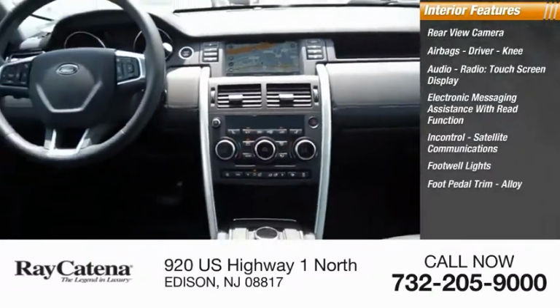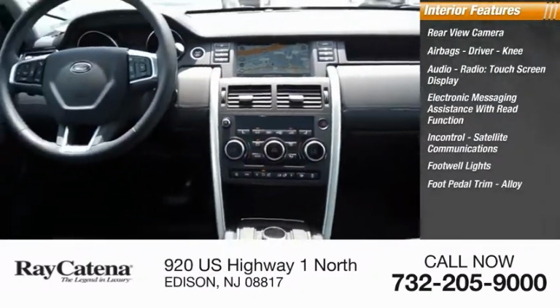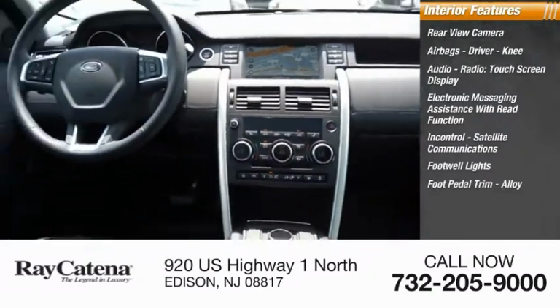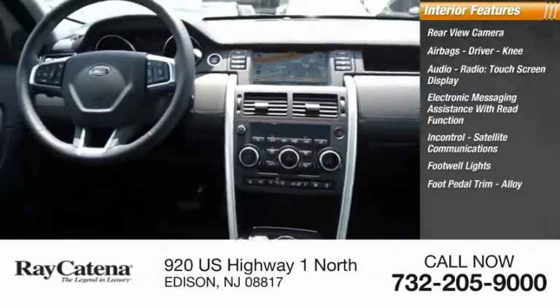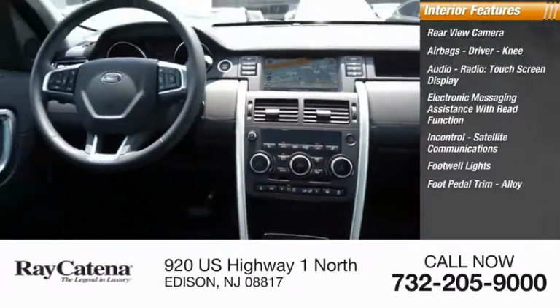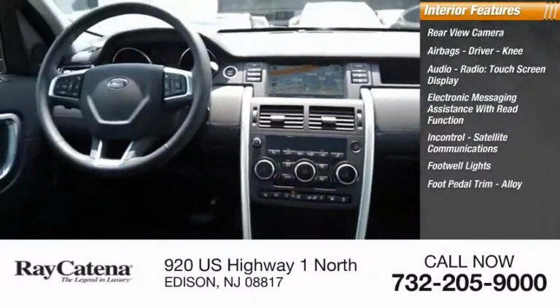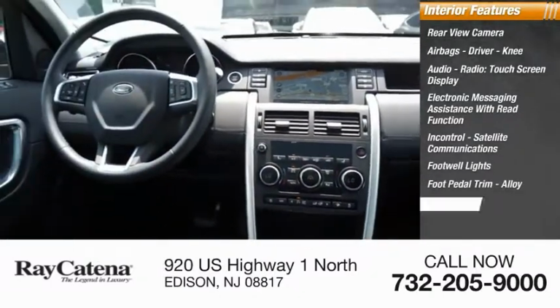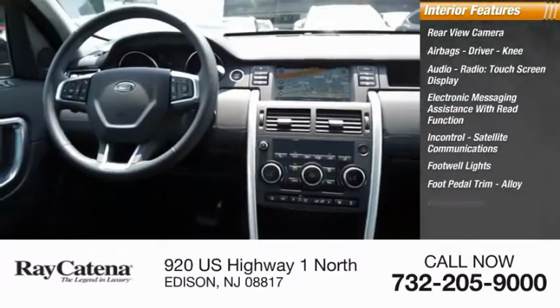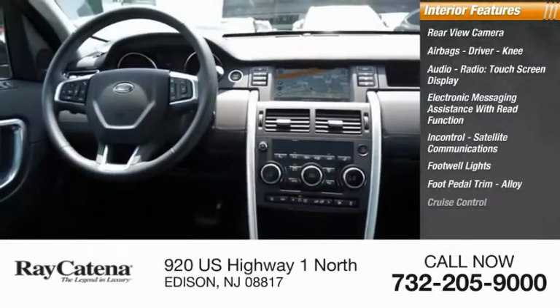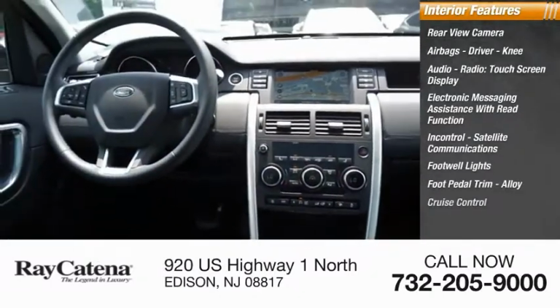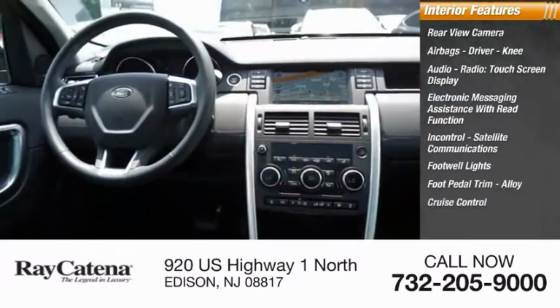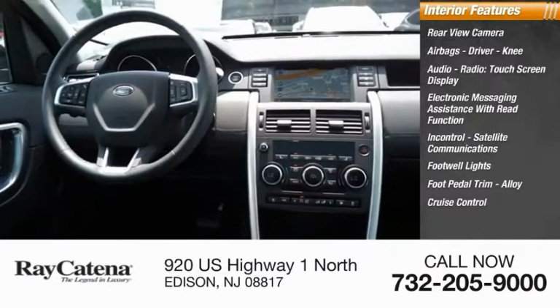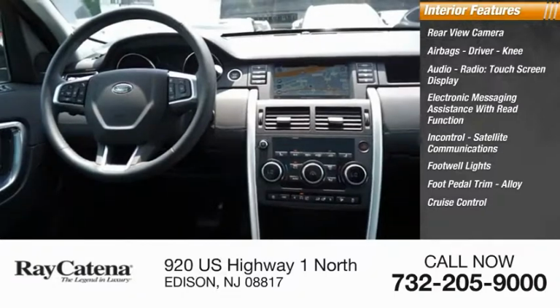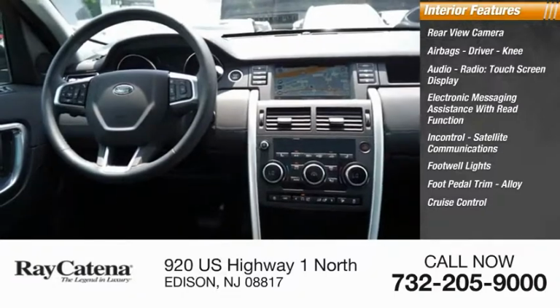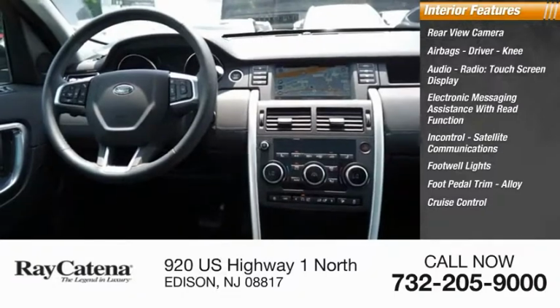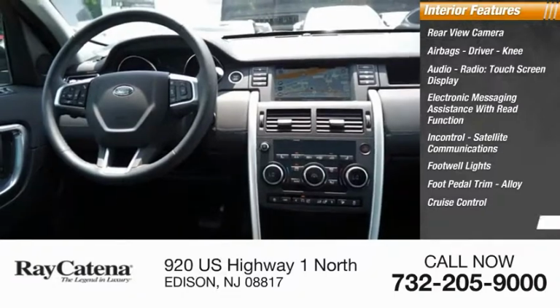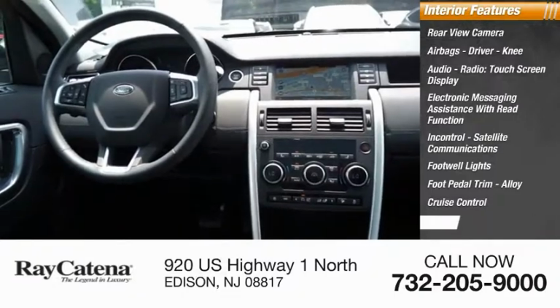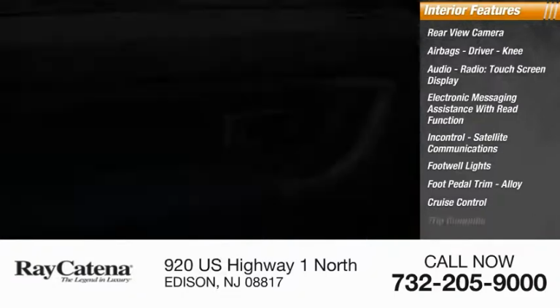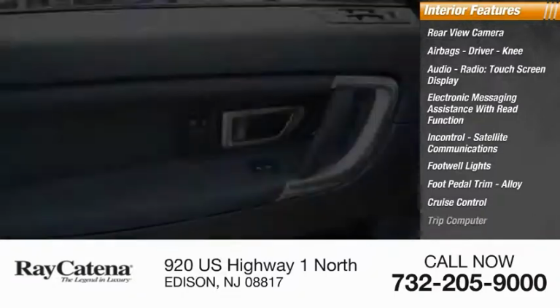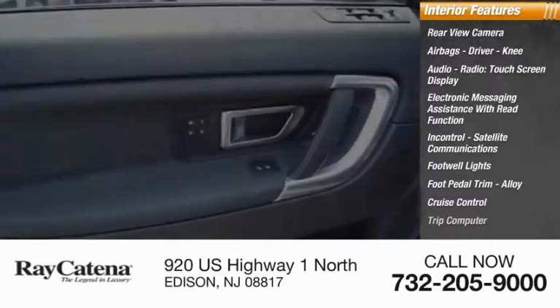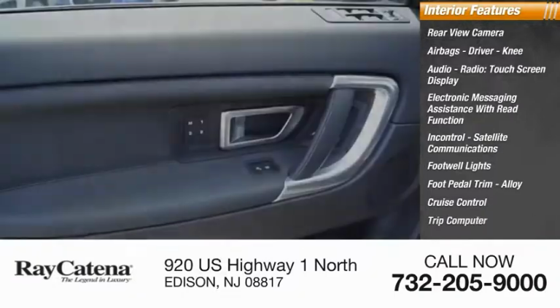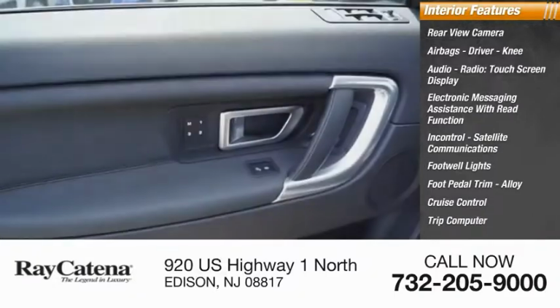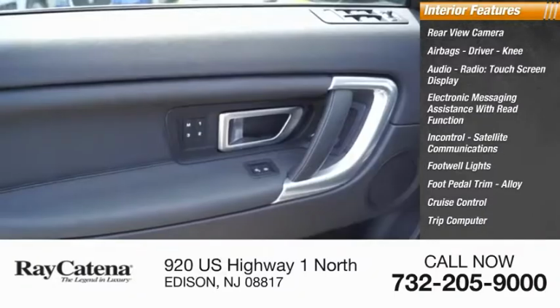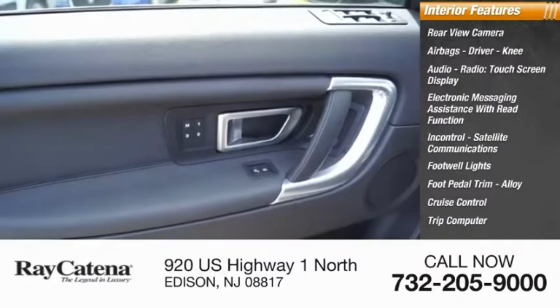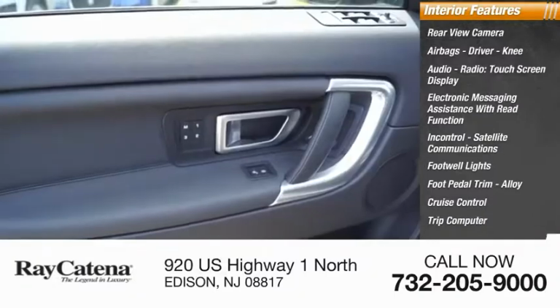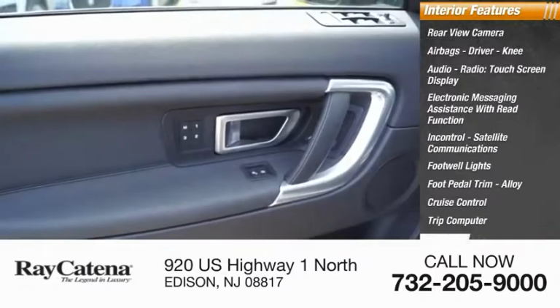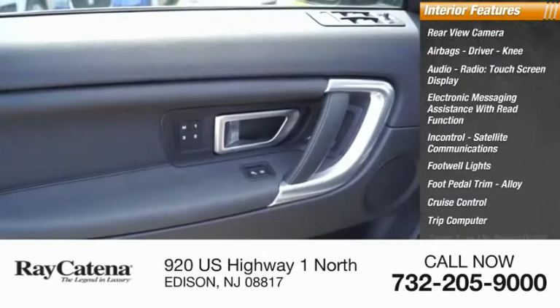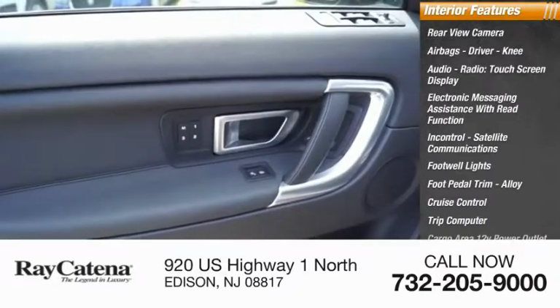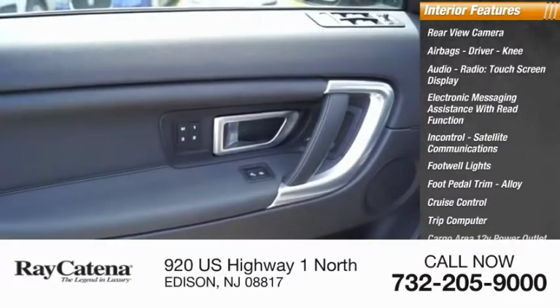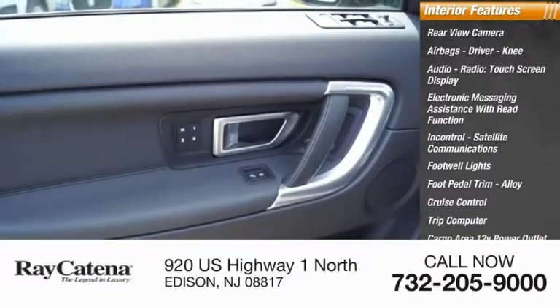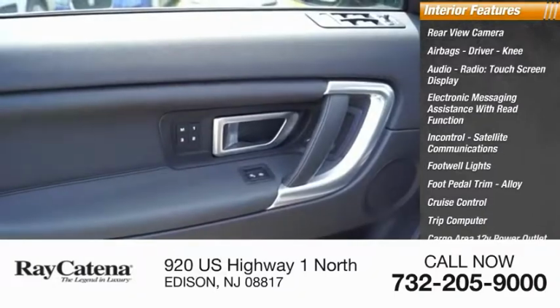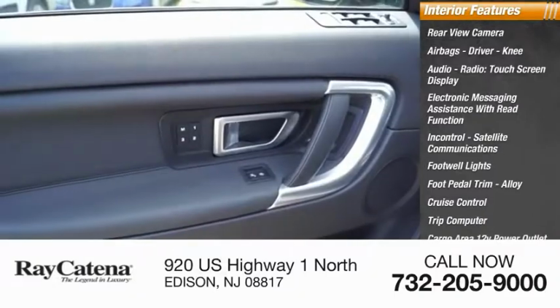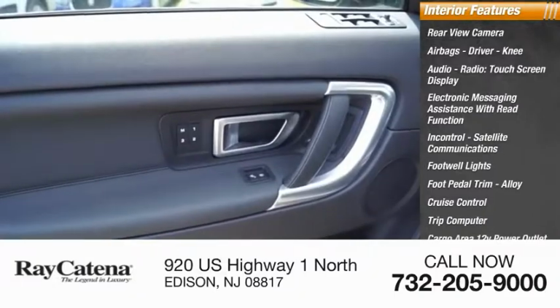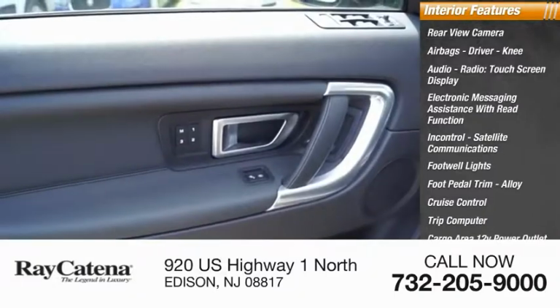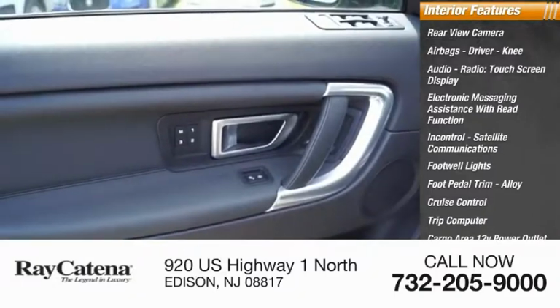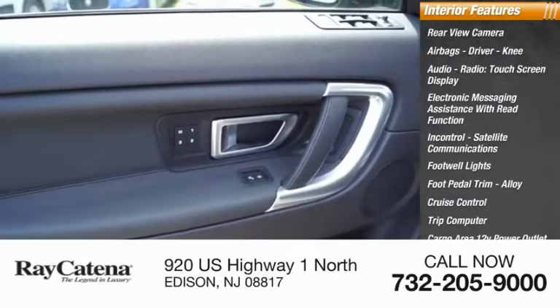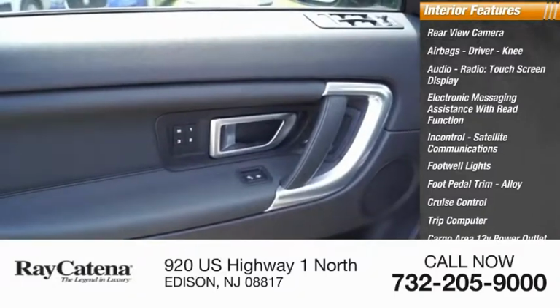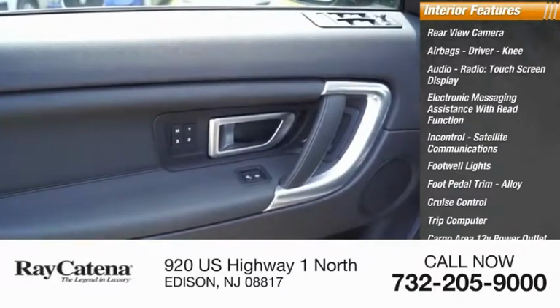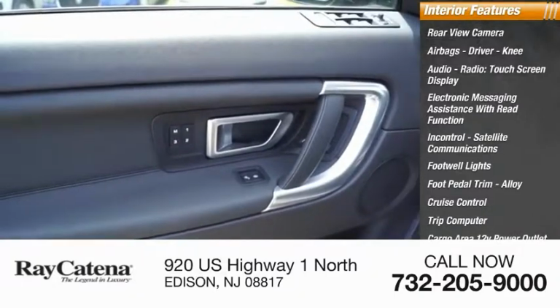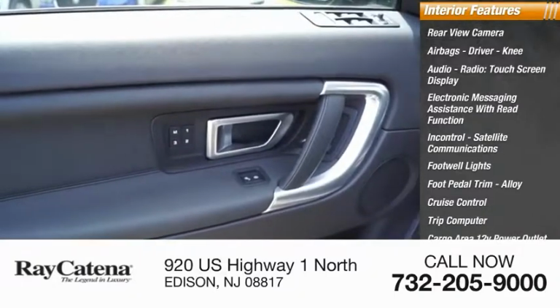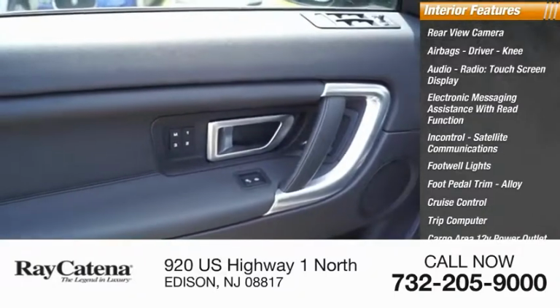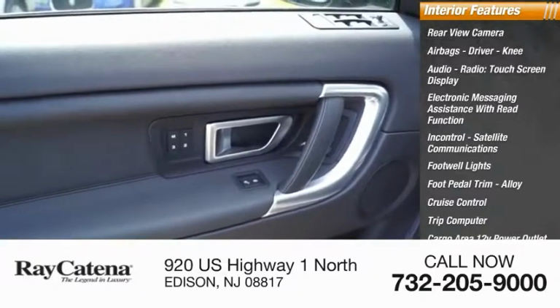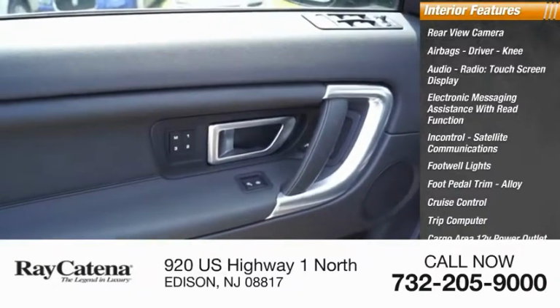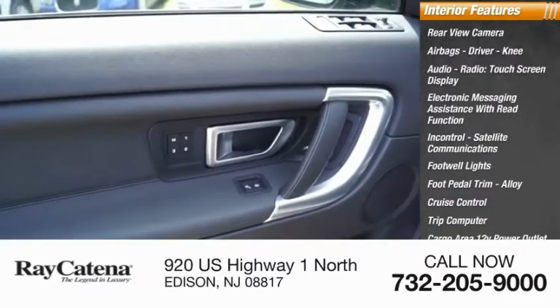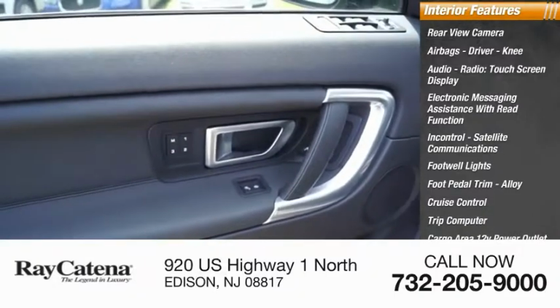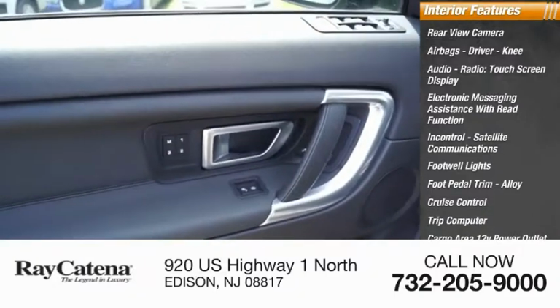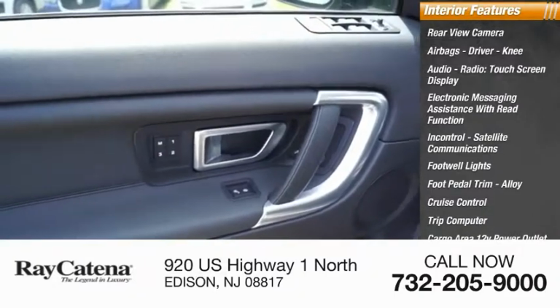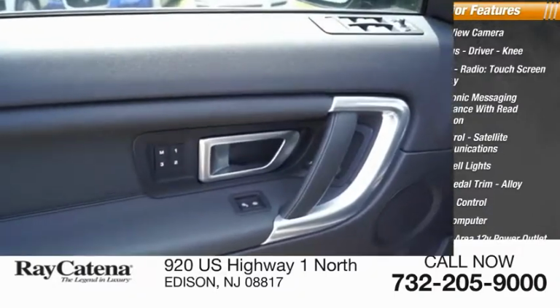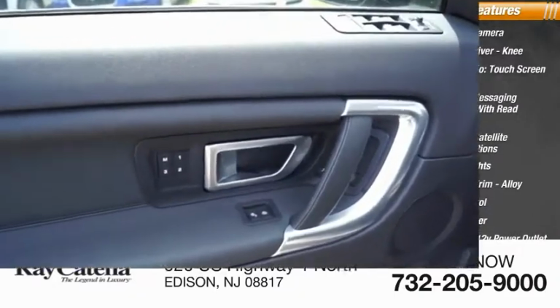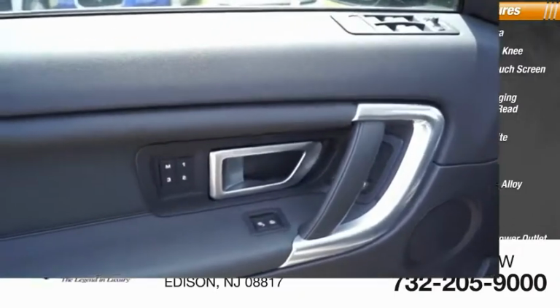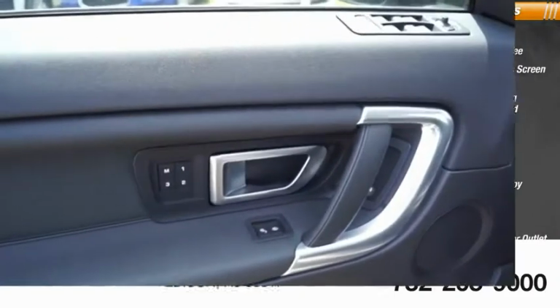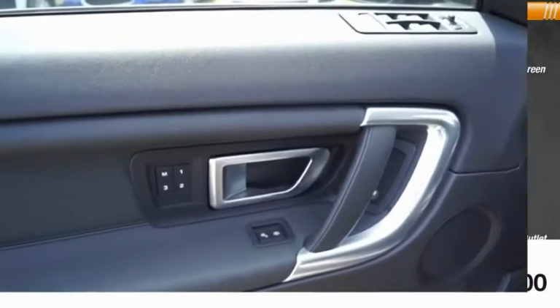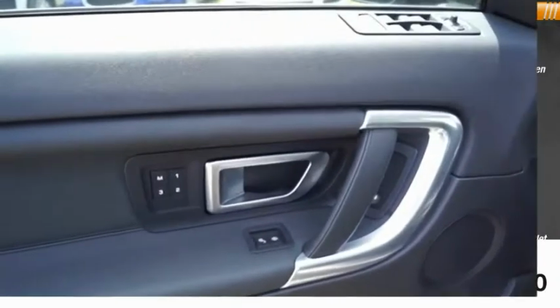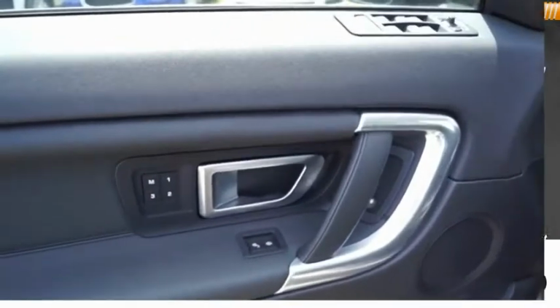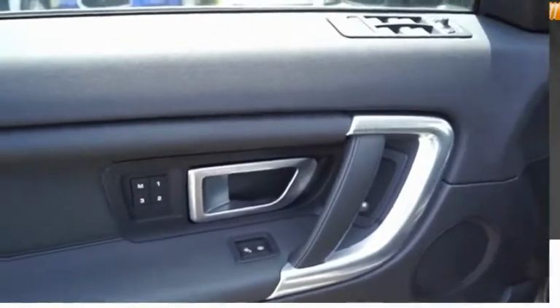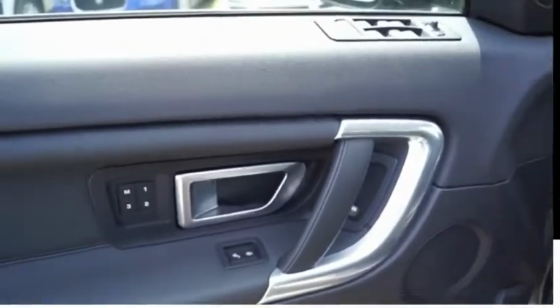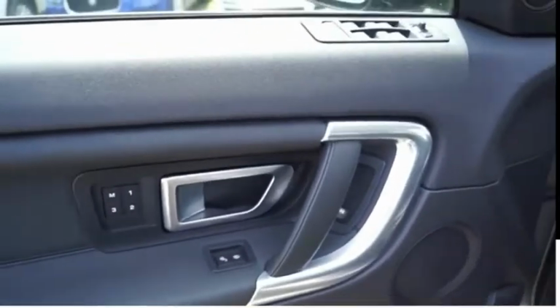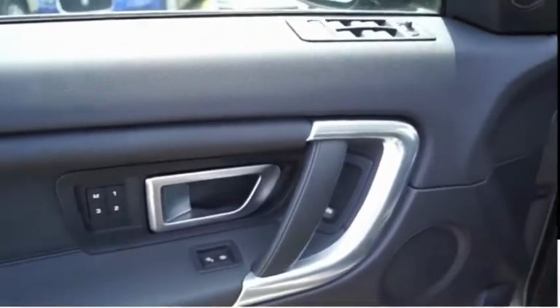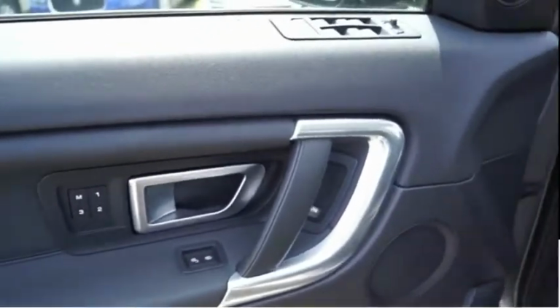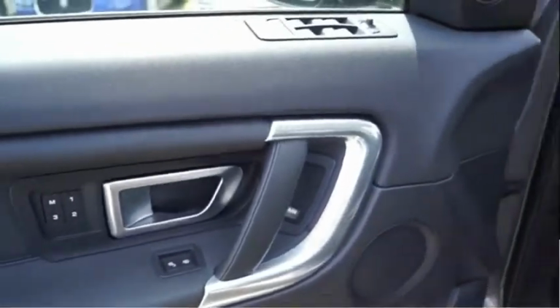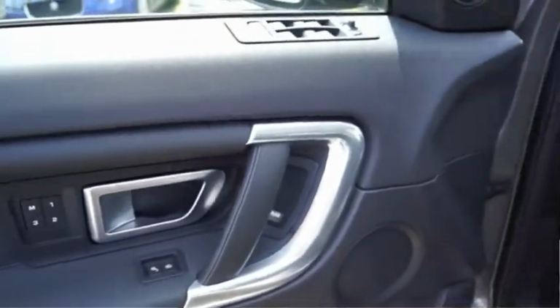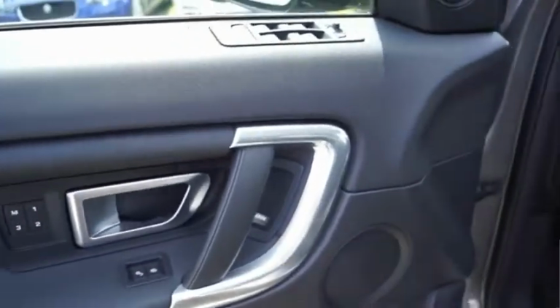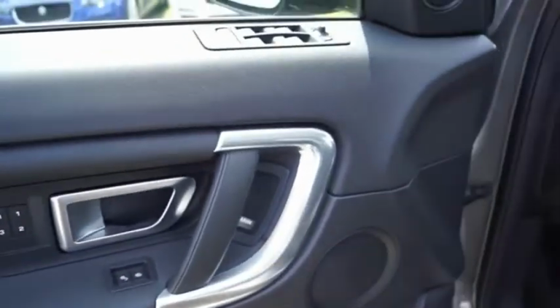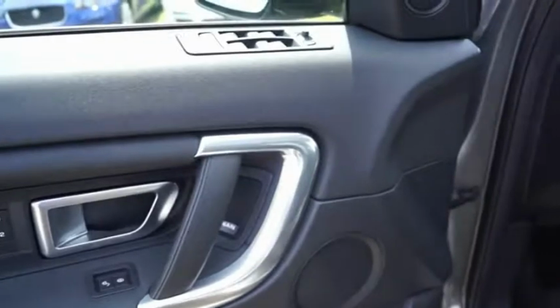Alloy wheels, cruise control, trip computer, cargo area, and a 12-volt power outlet. With Land Rover at its heart,